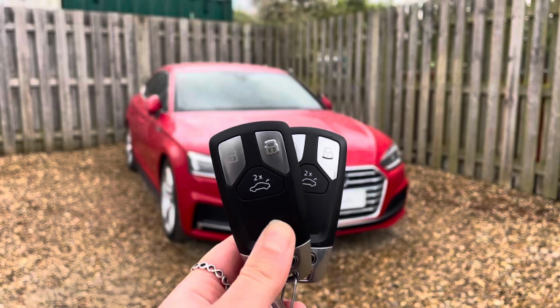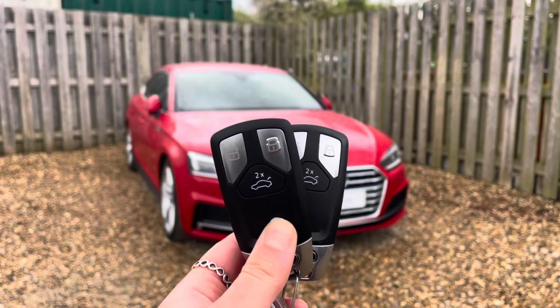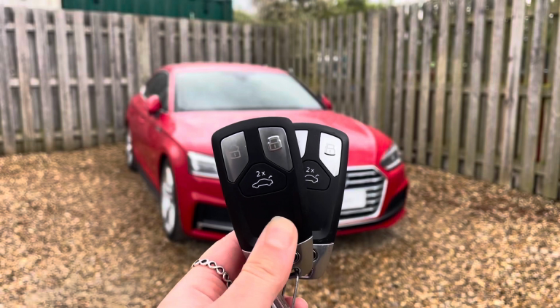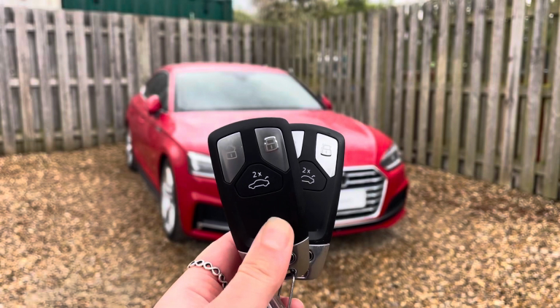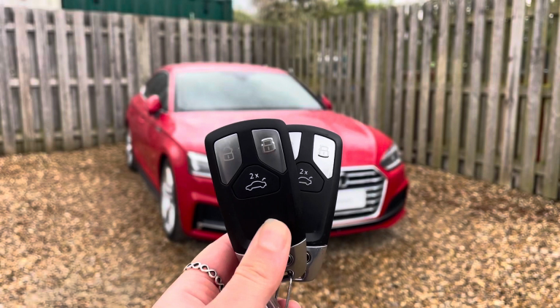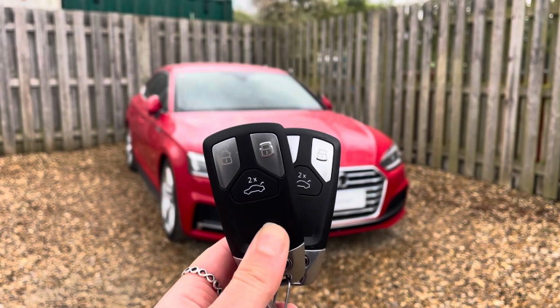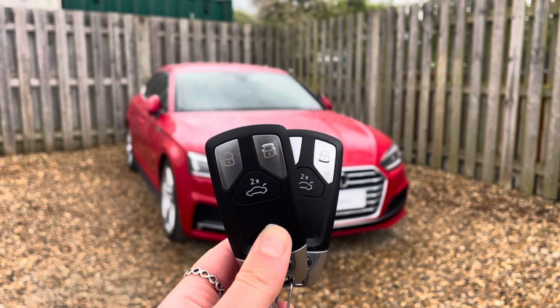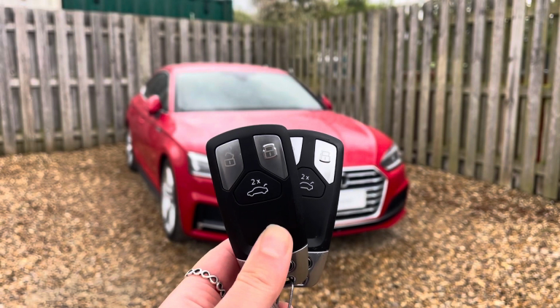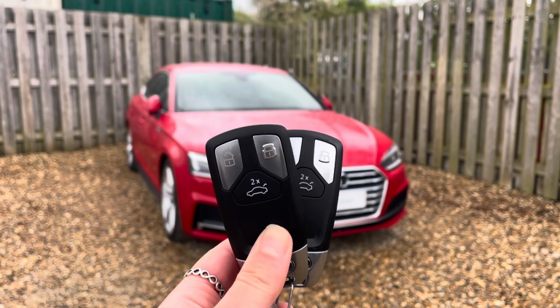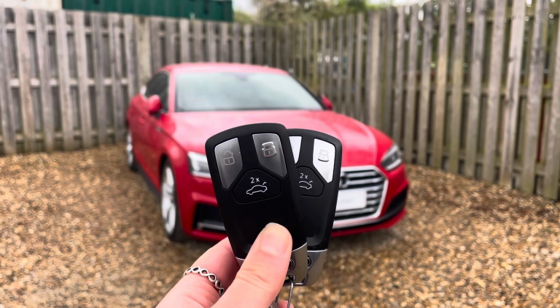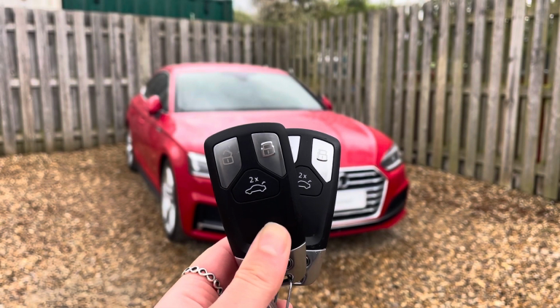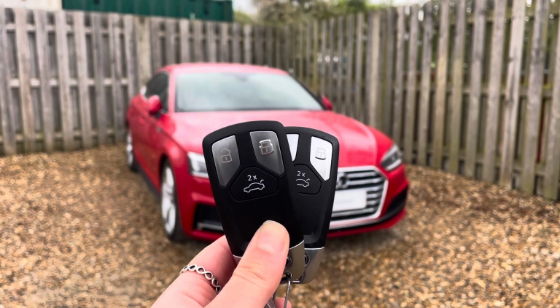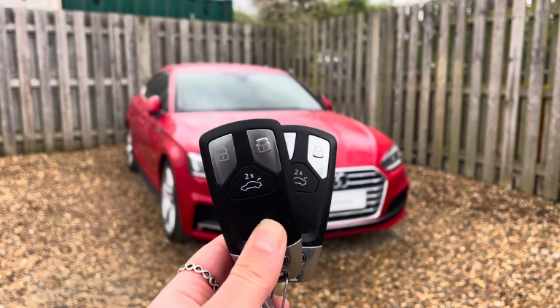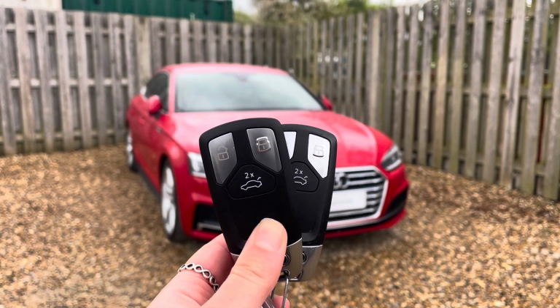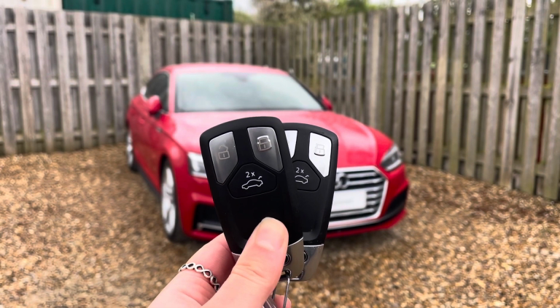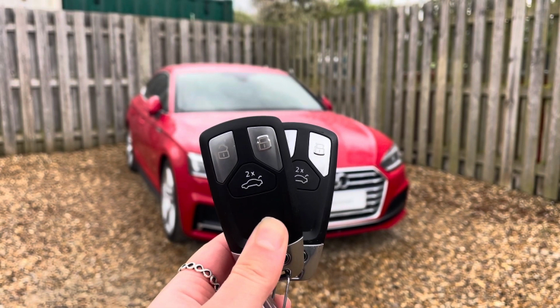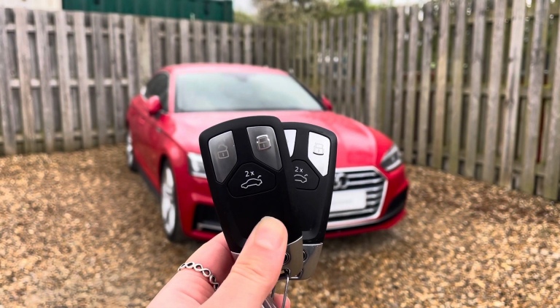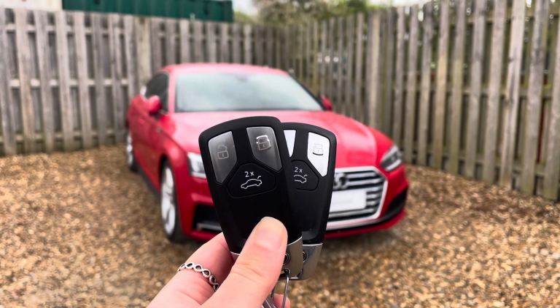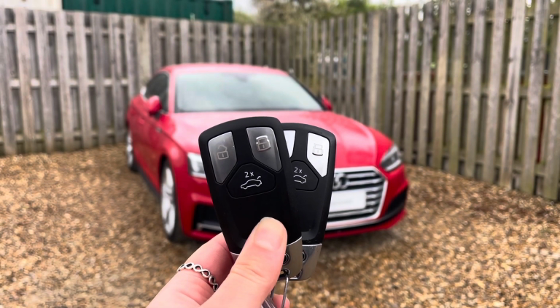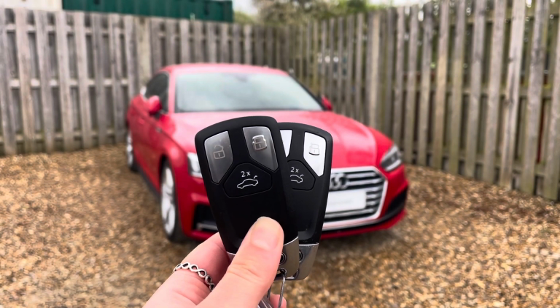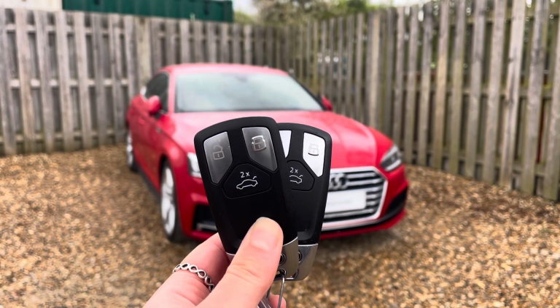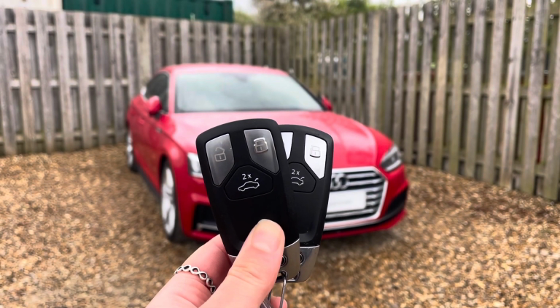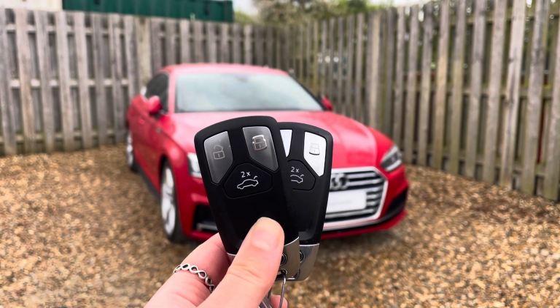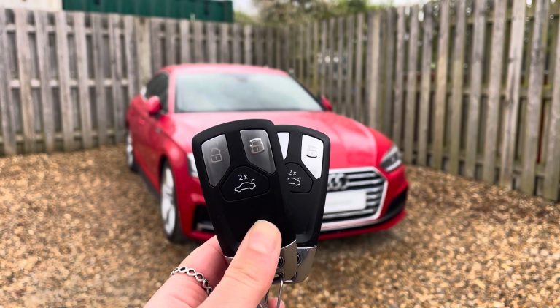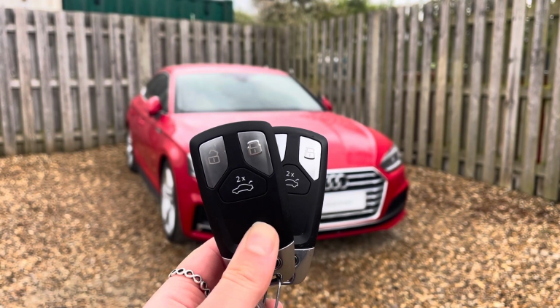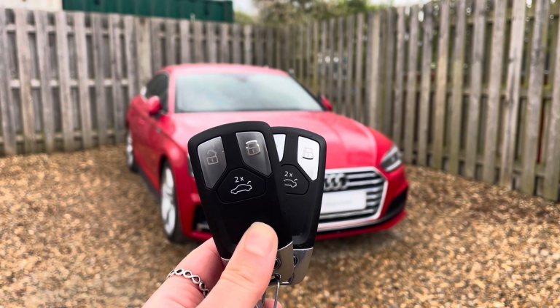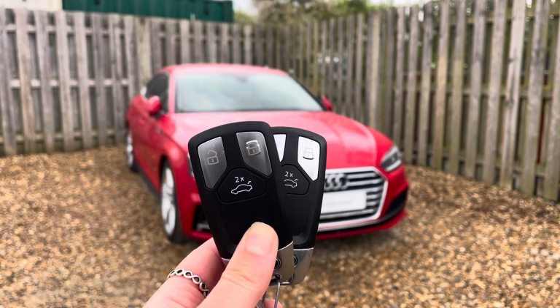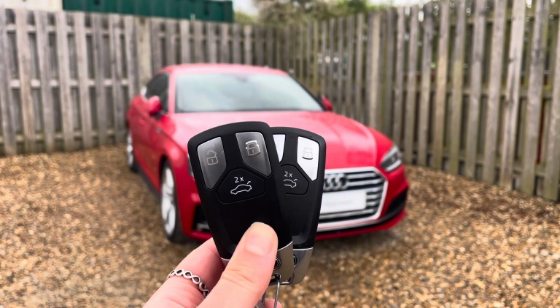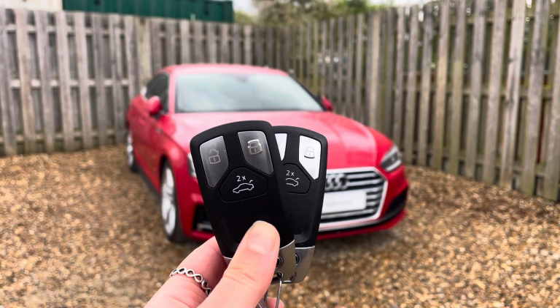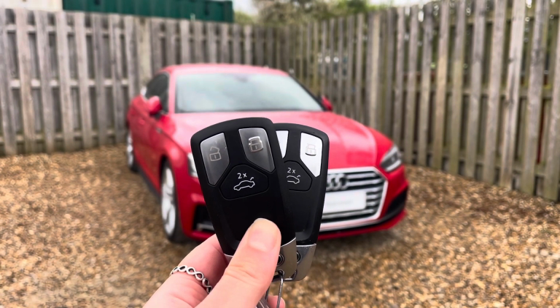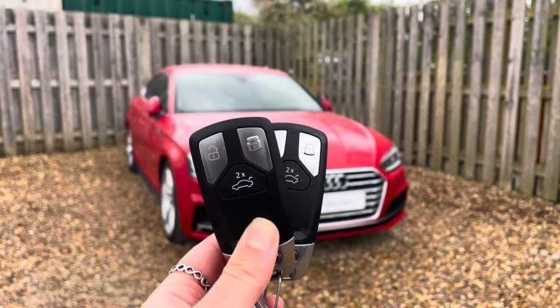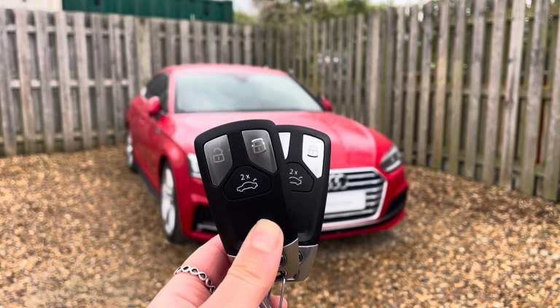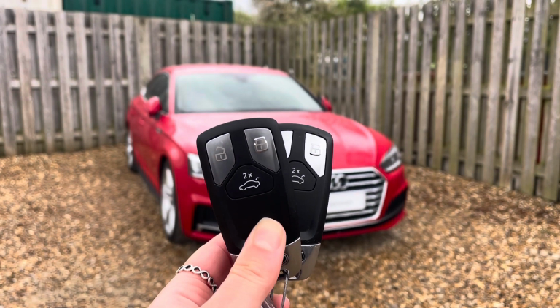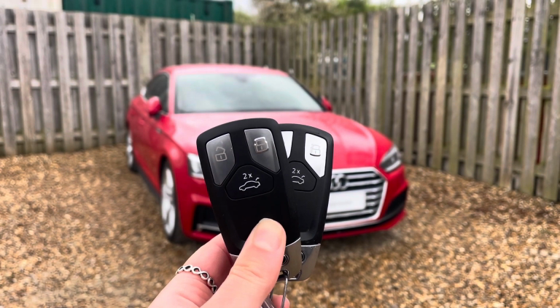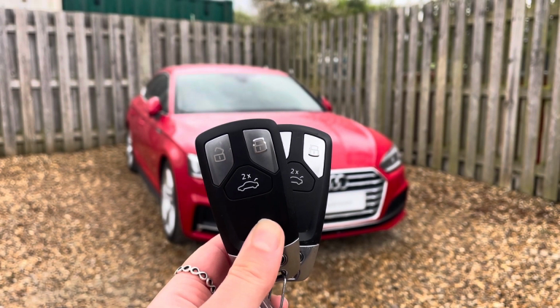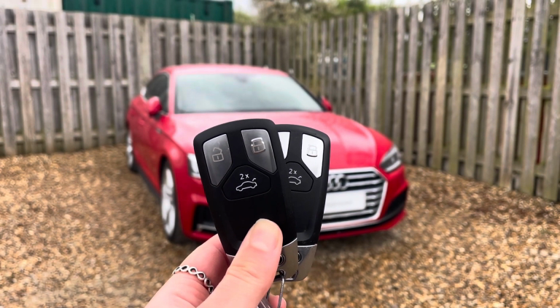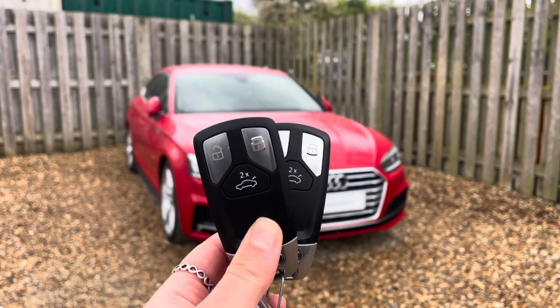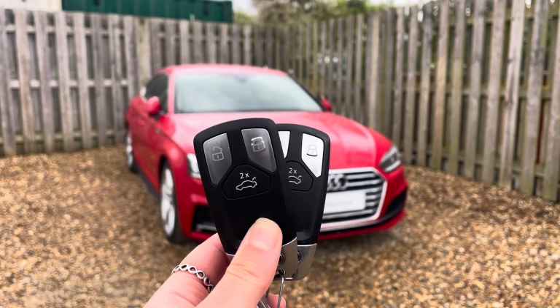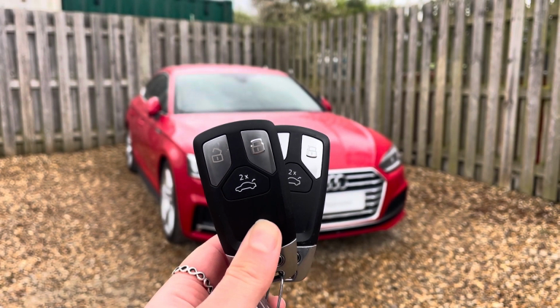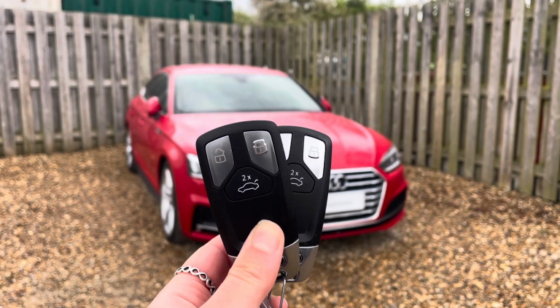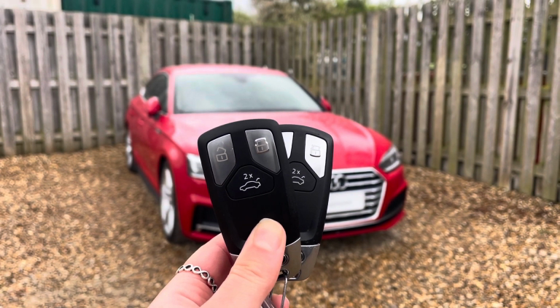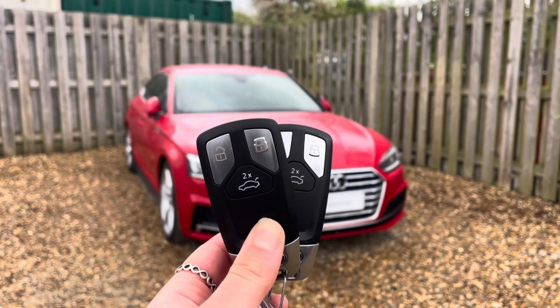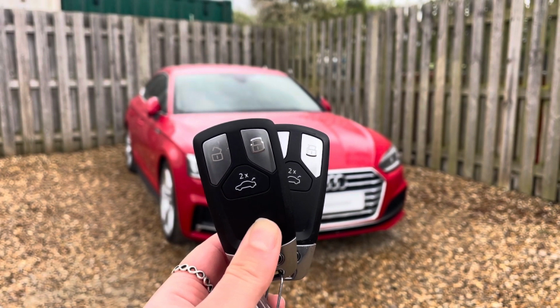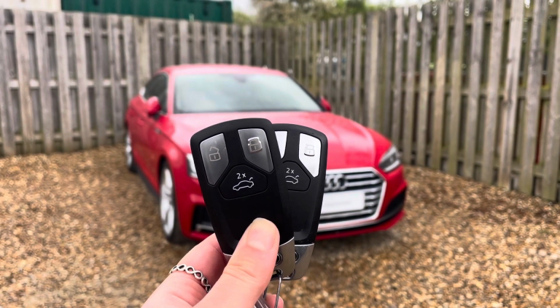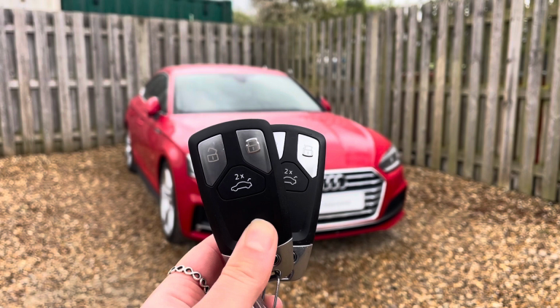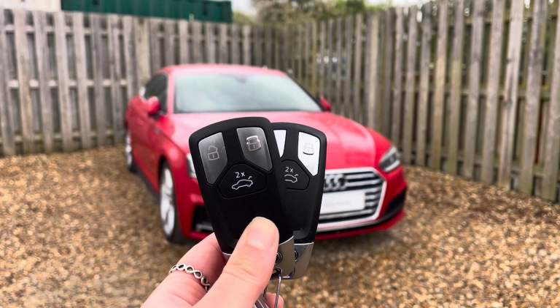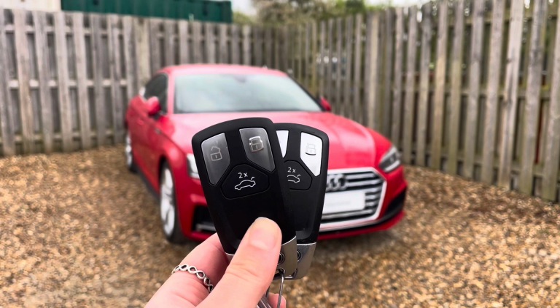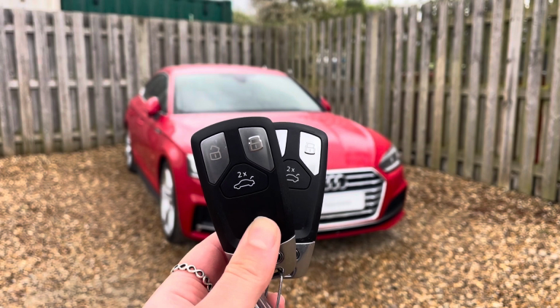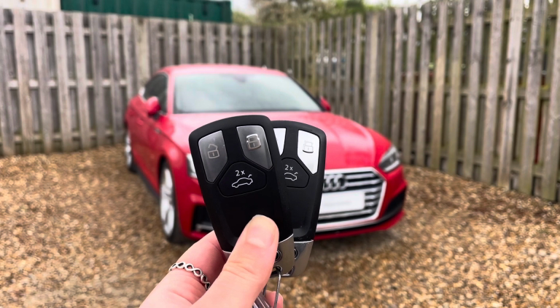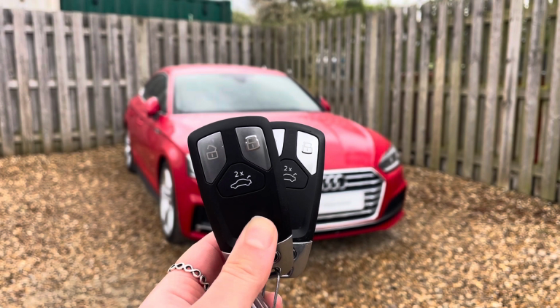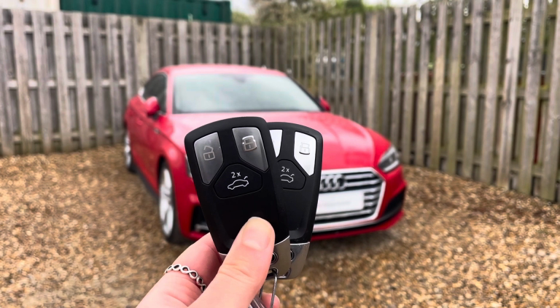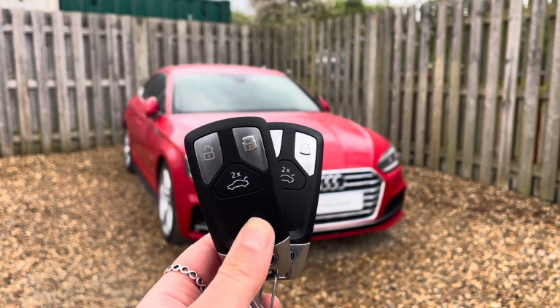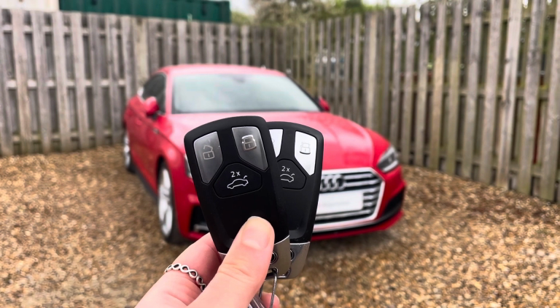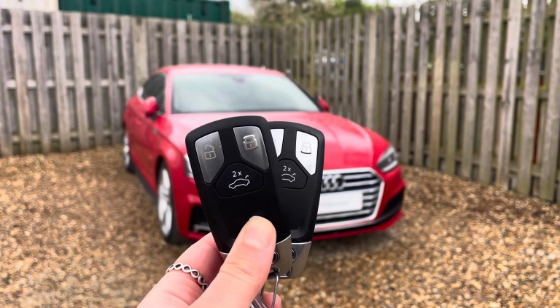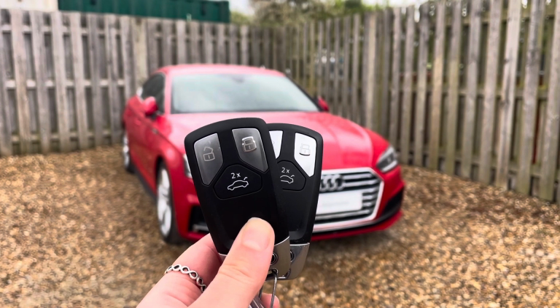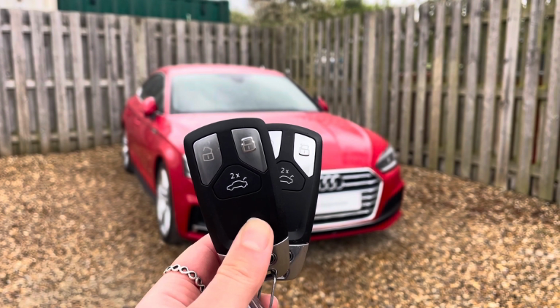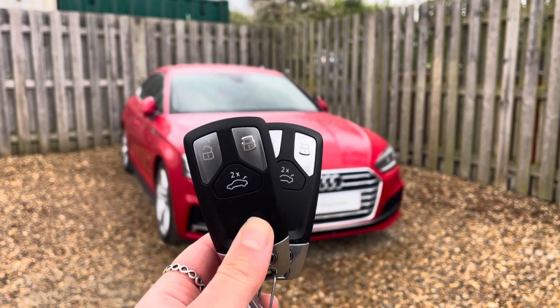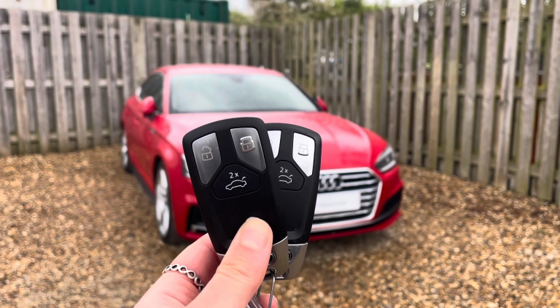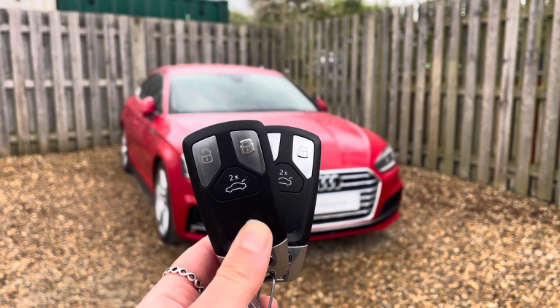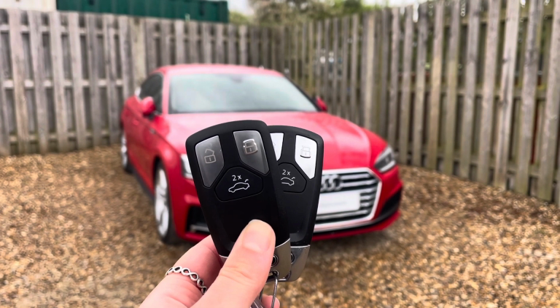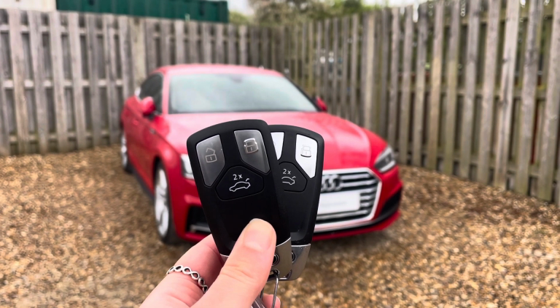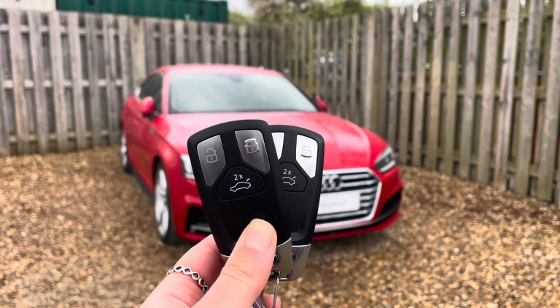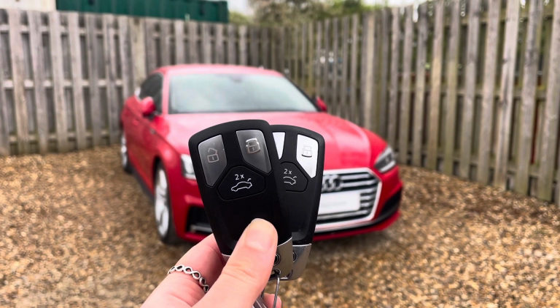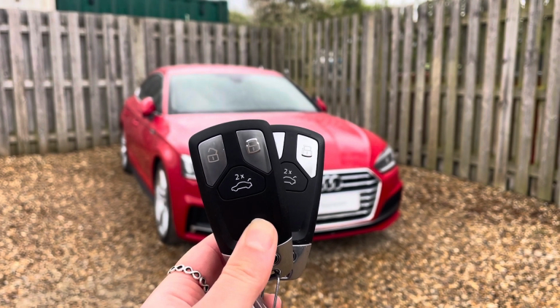Hi, I'm Anna from Cambridge Audi and today I'm going to talk you around this stunning approved used Audi A5 Sportback, finished in metallic Tango Red.